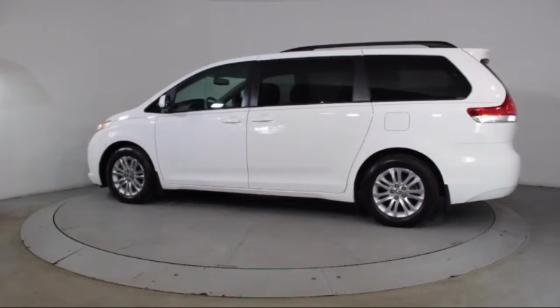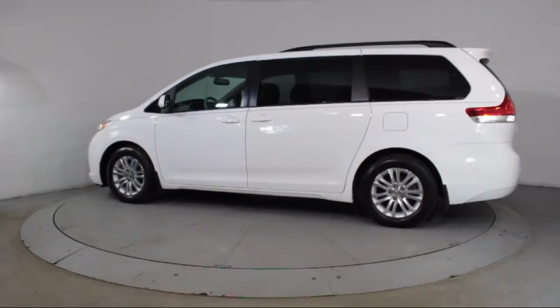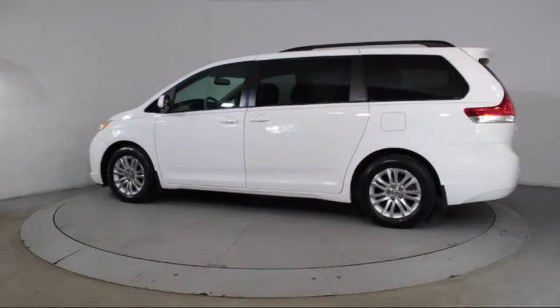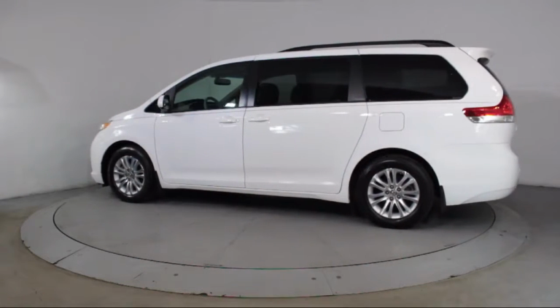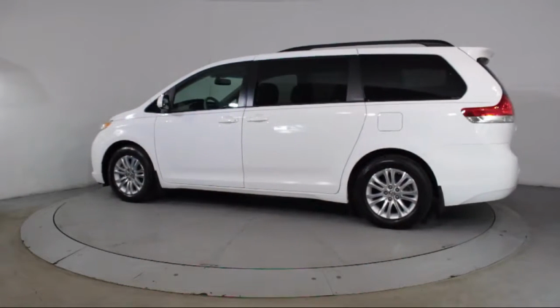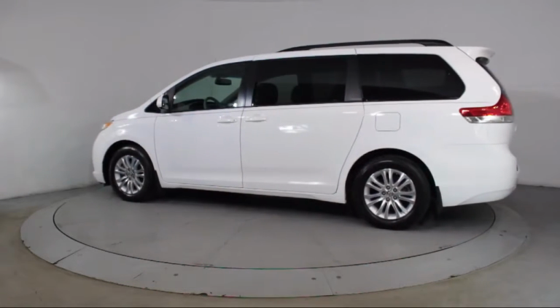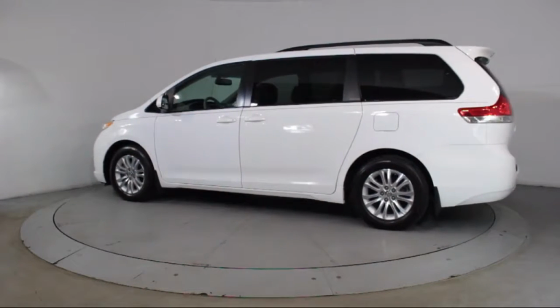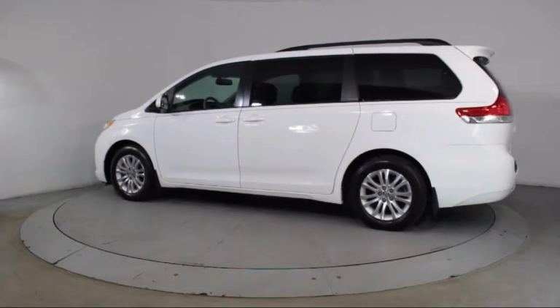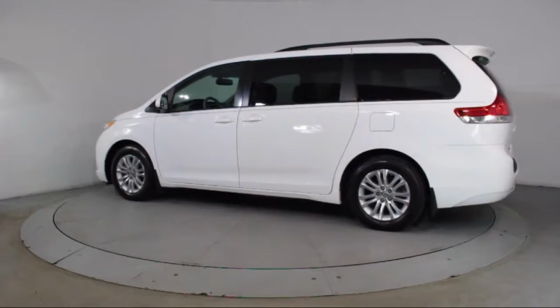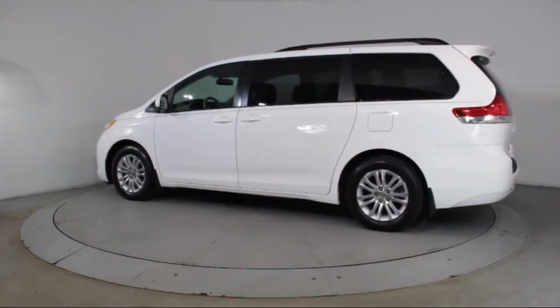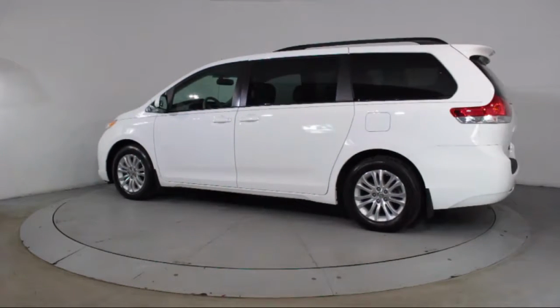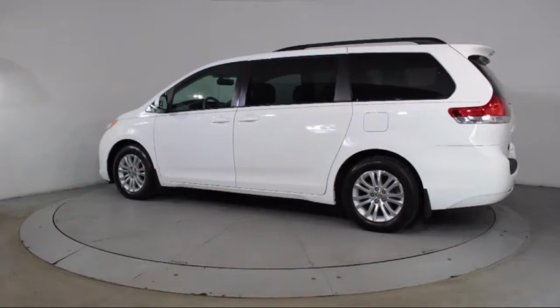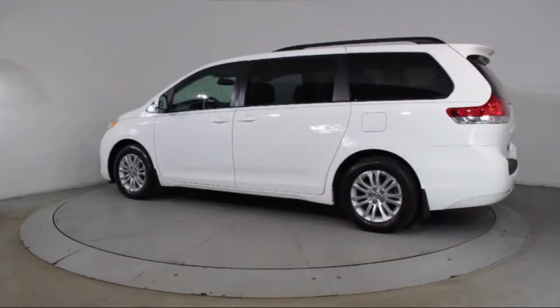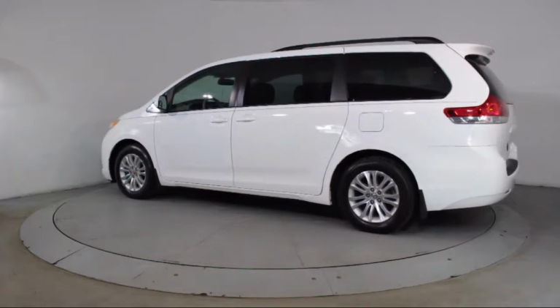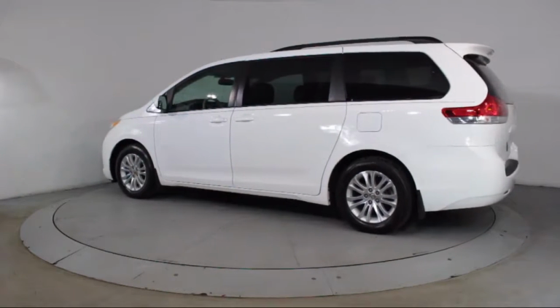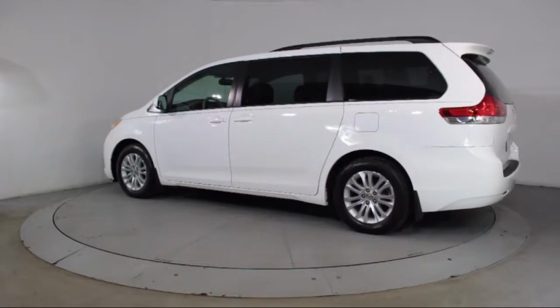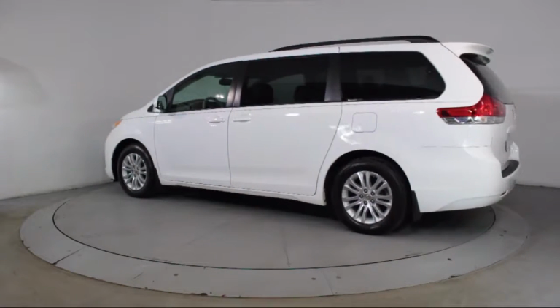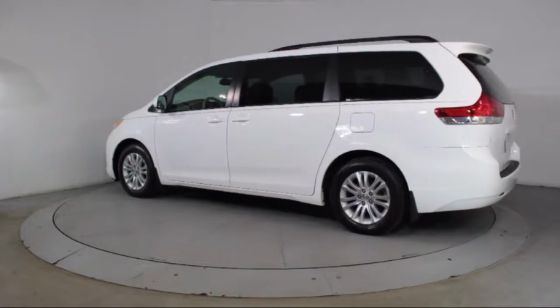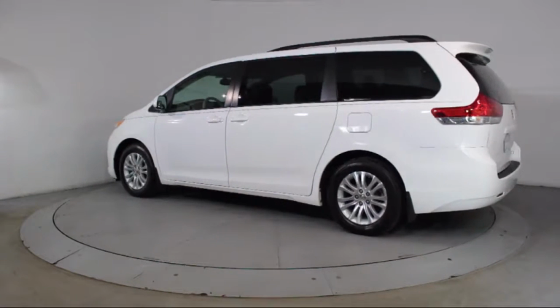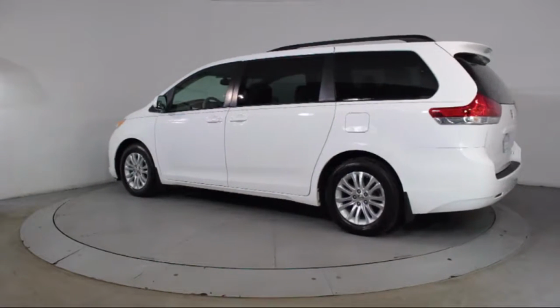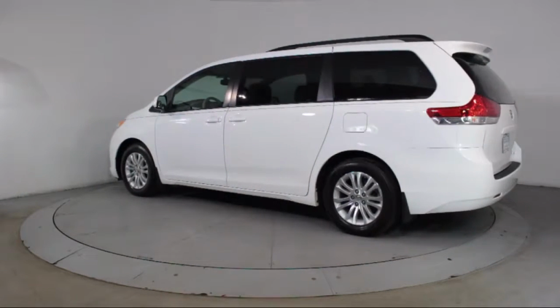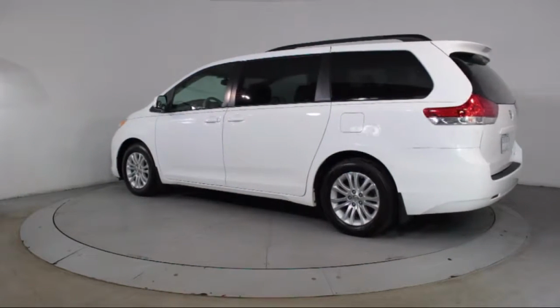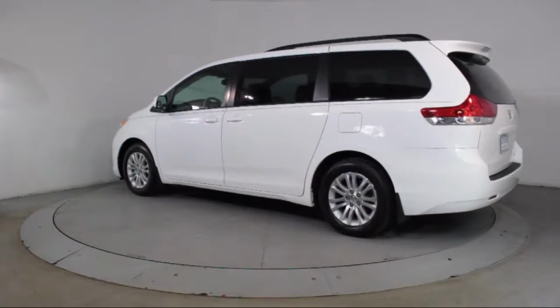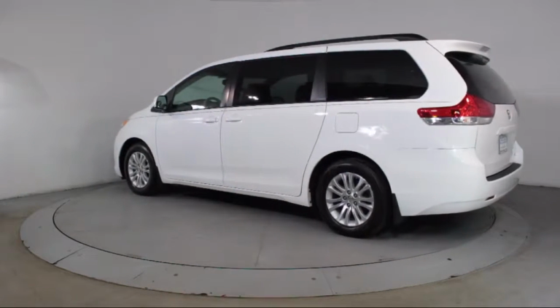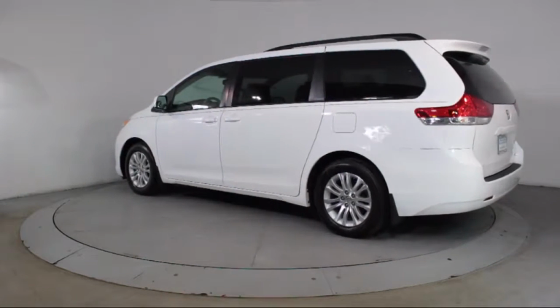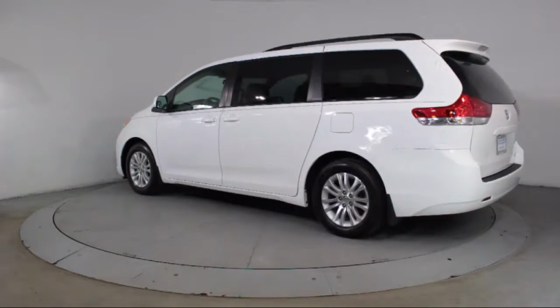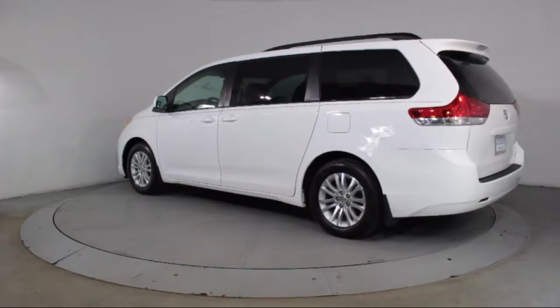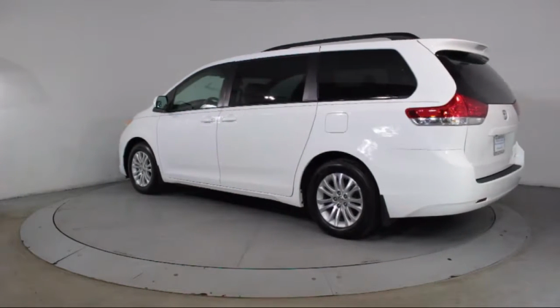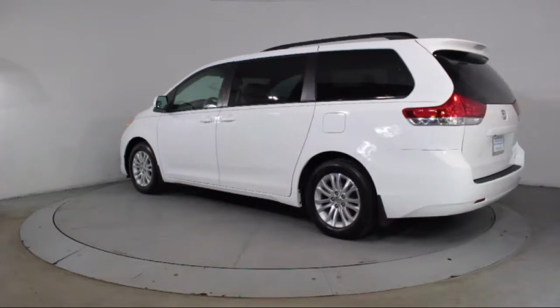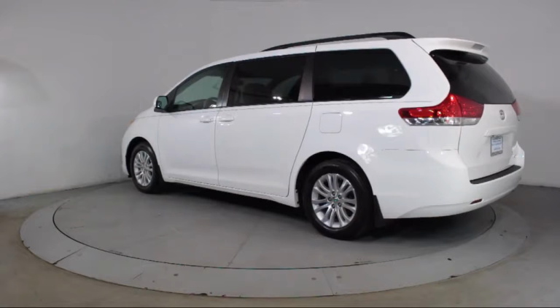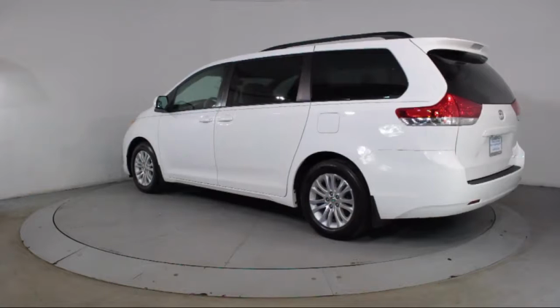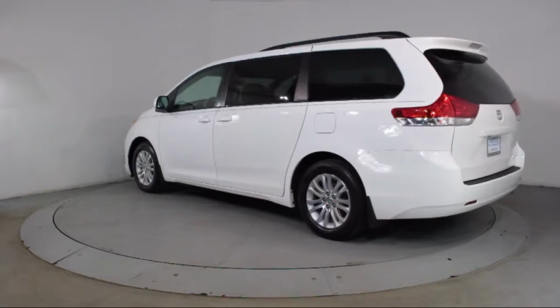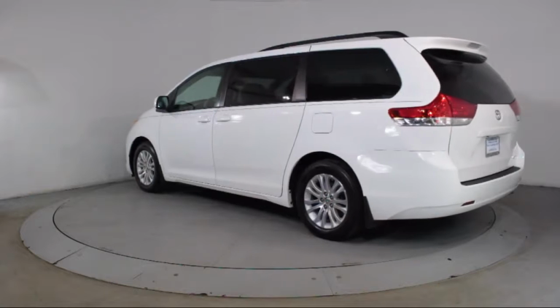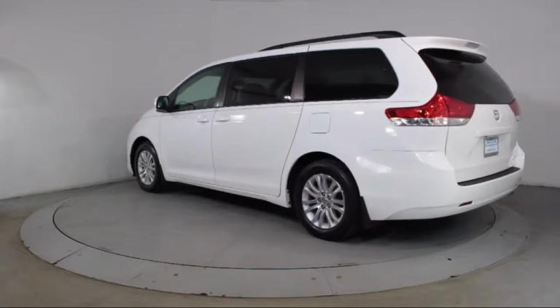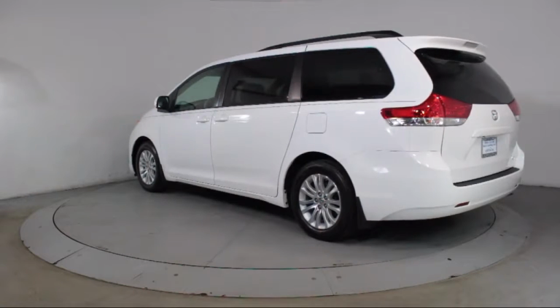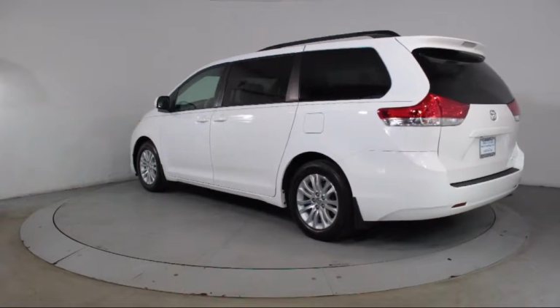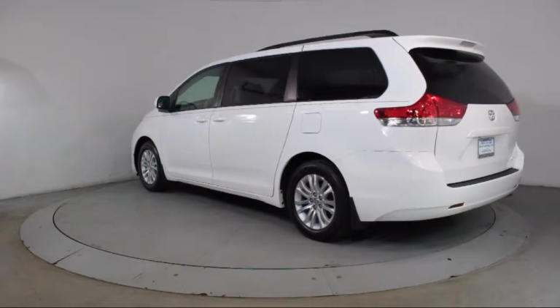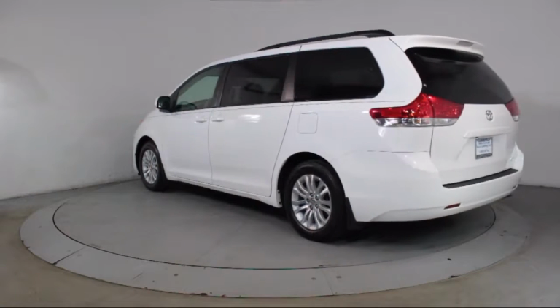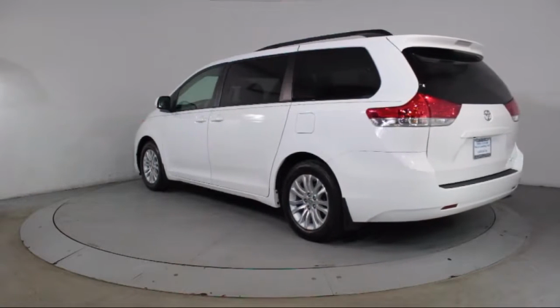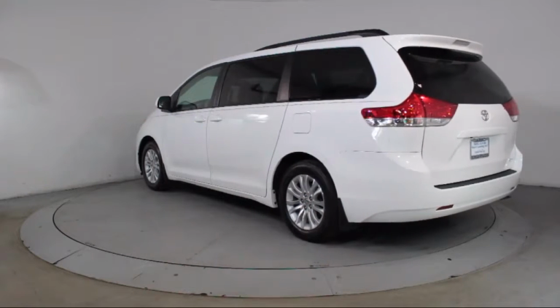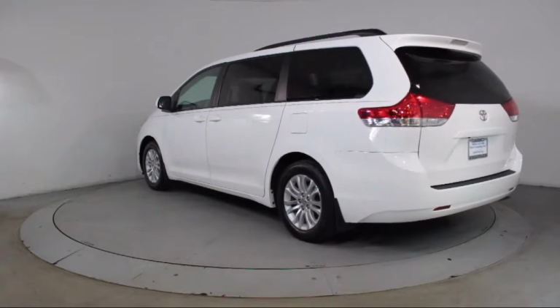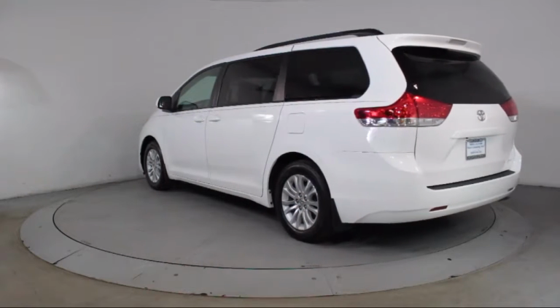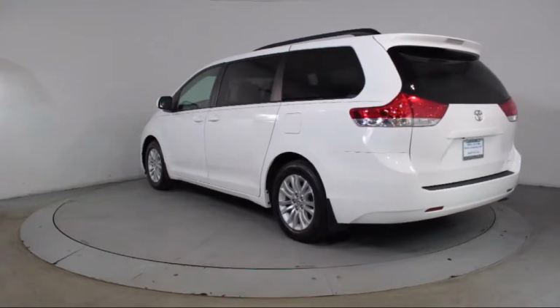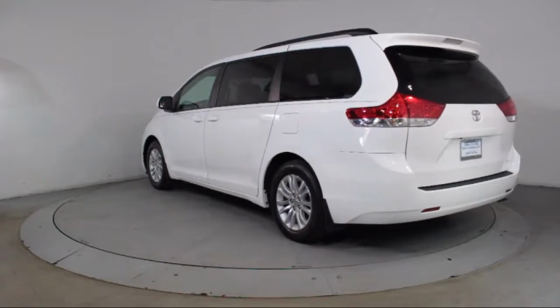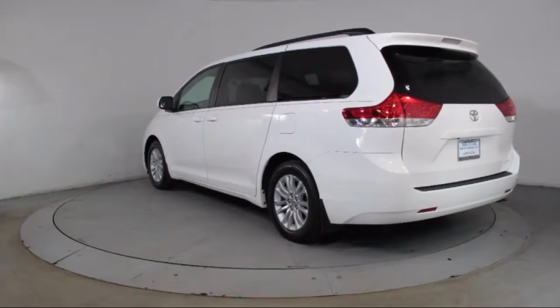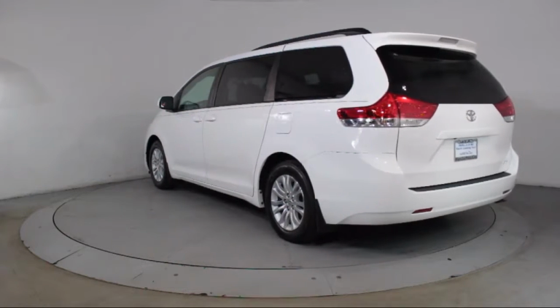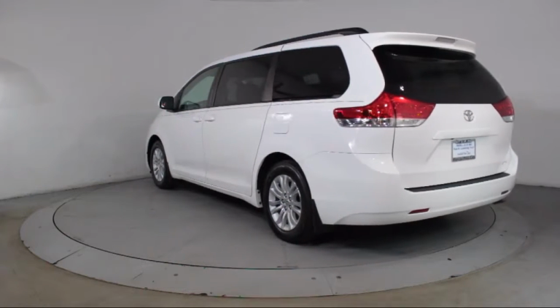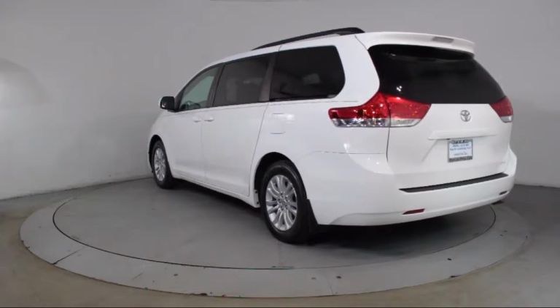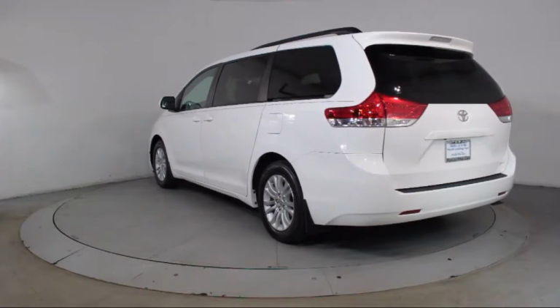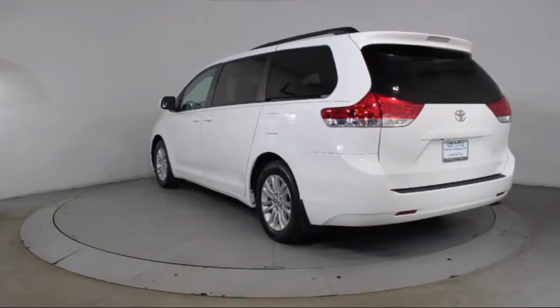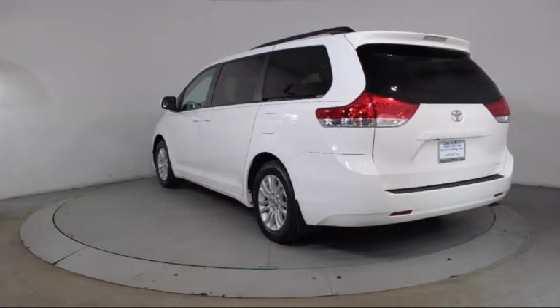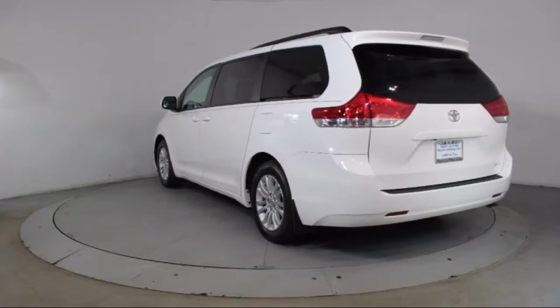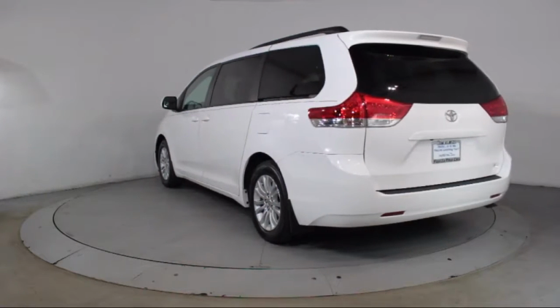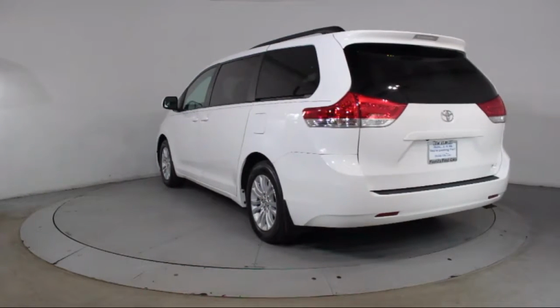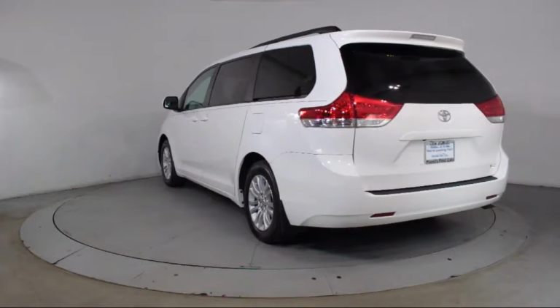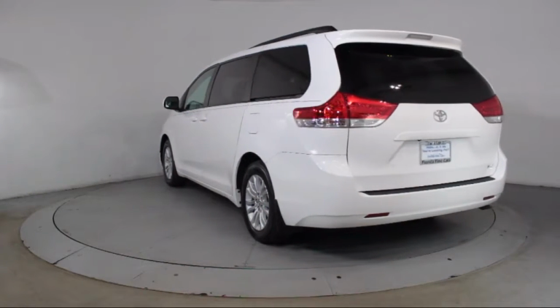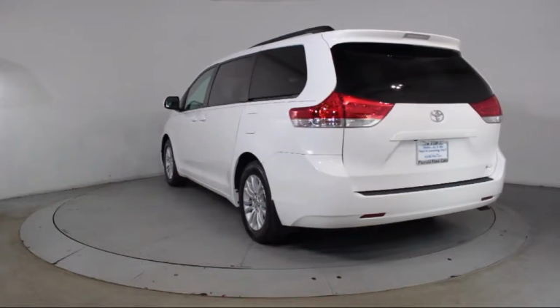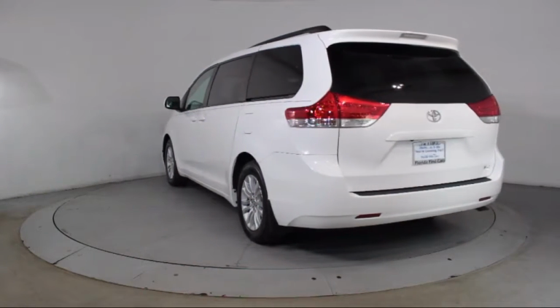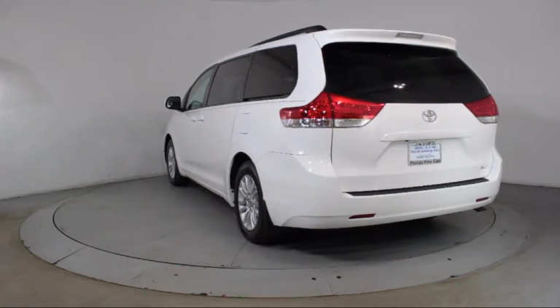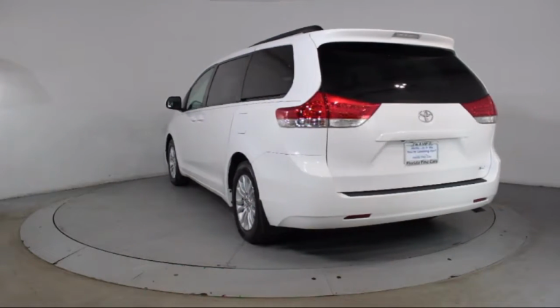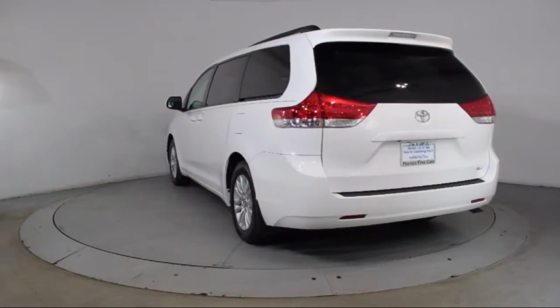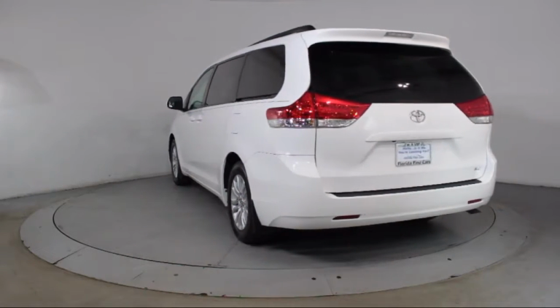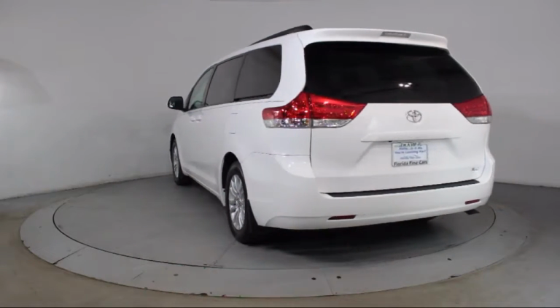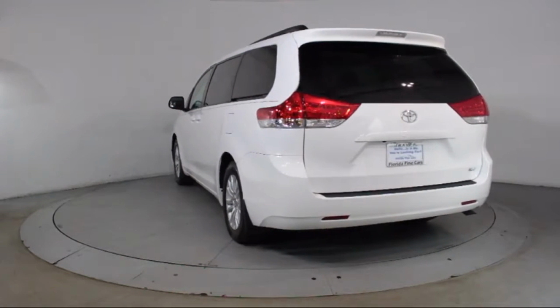Side airbags, CD player, power windows, and has less than 35,000 miles on the odometer.